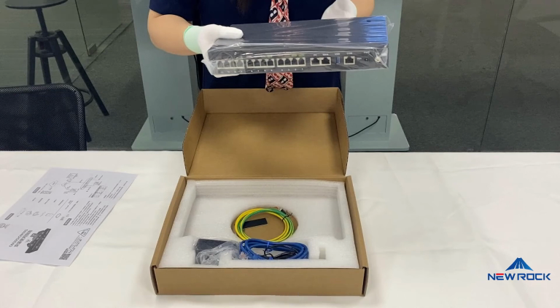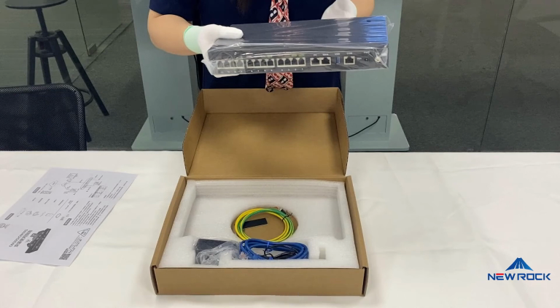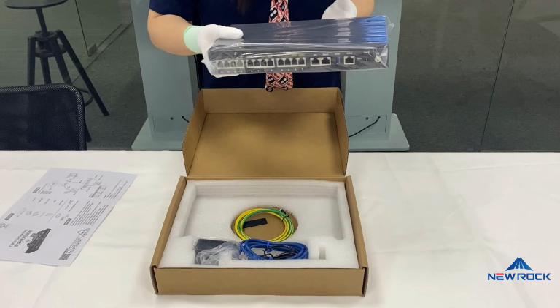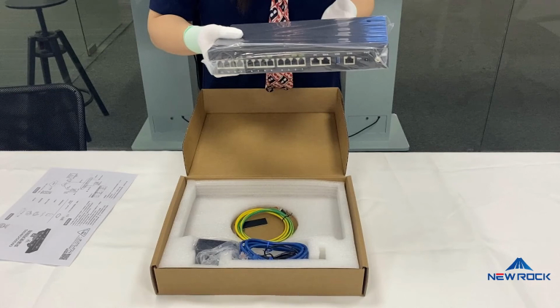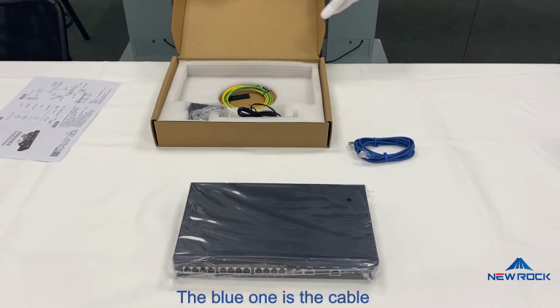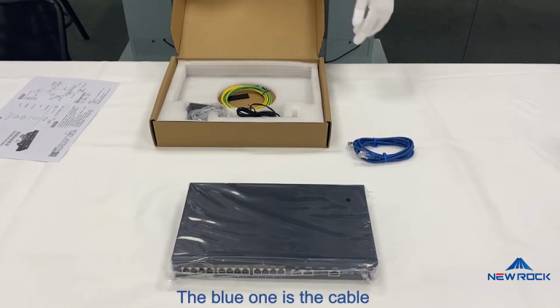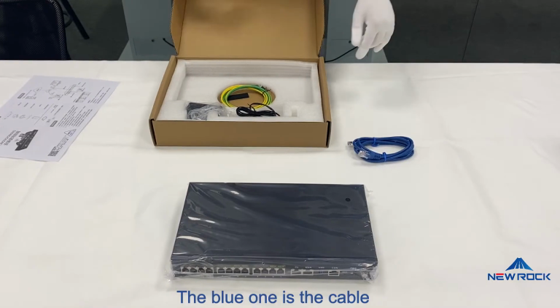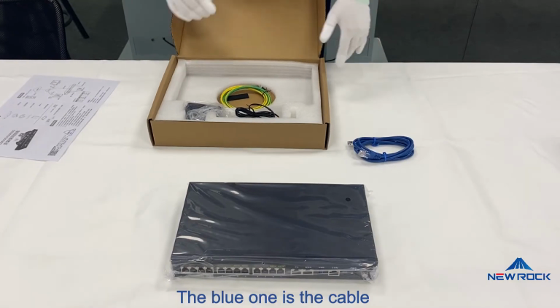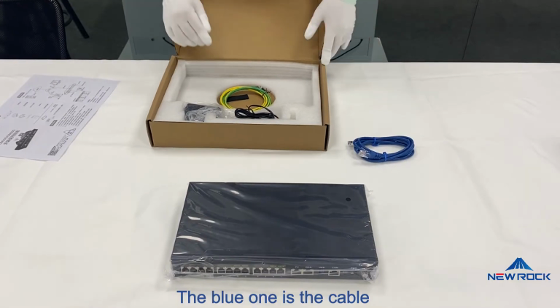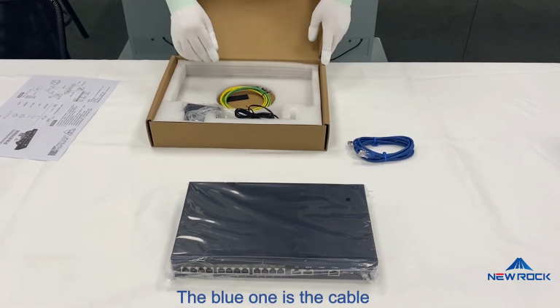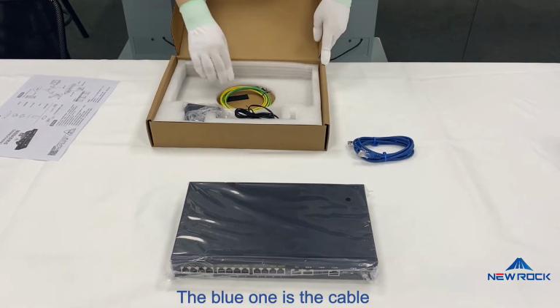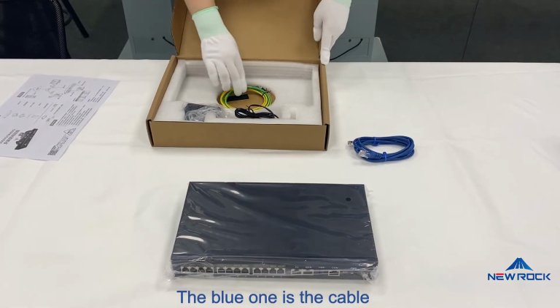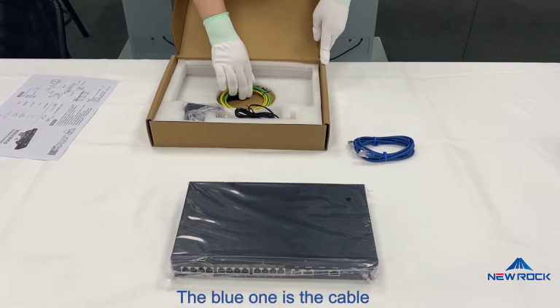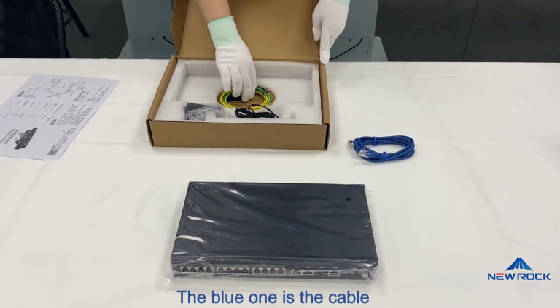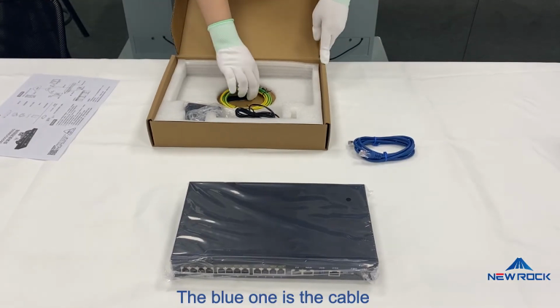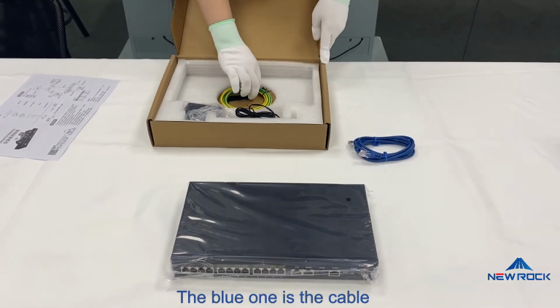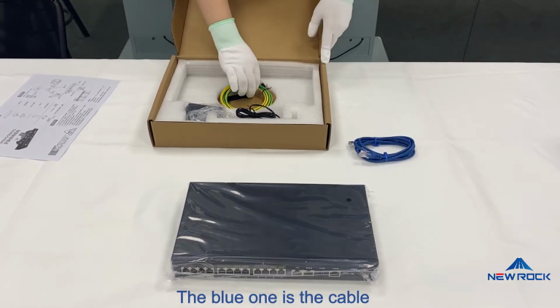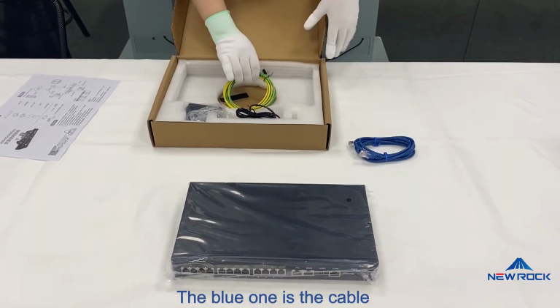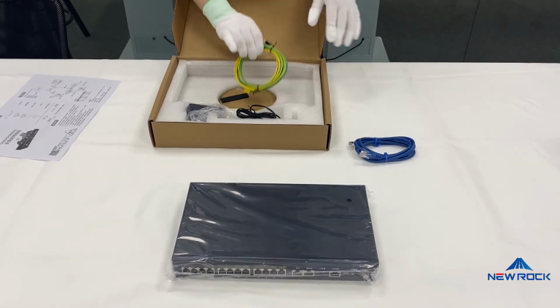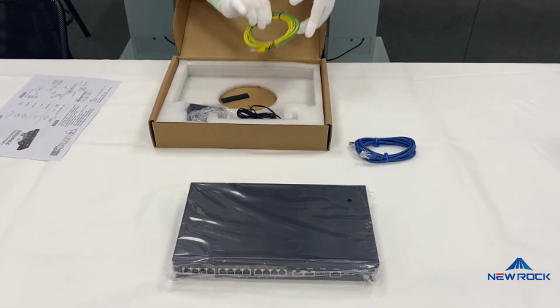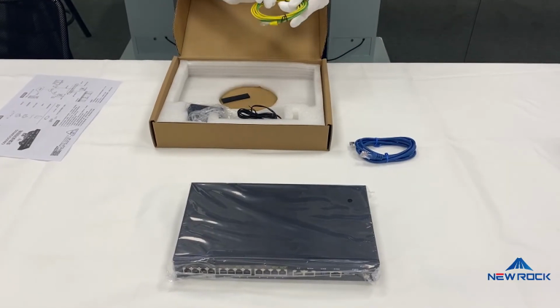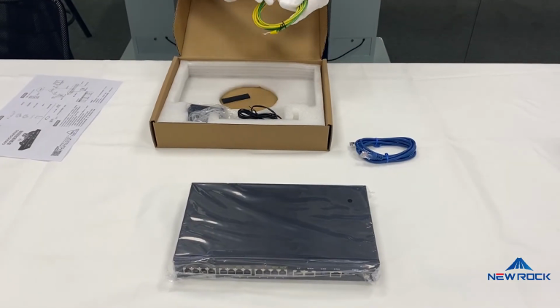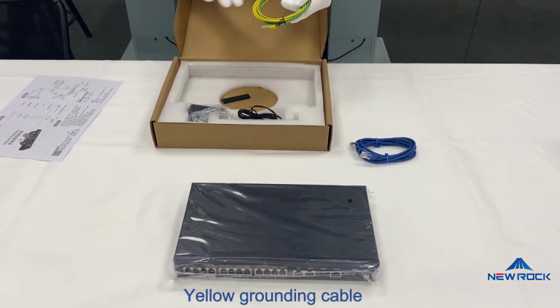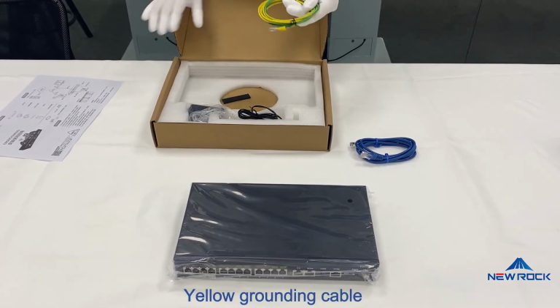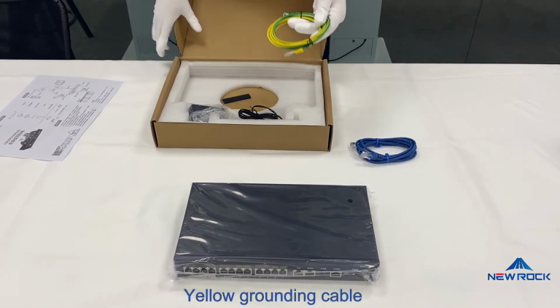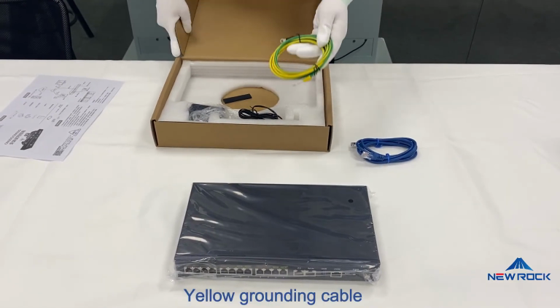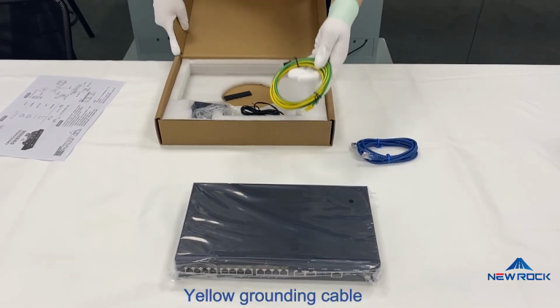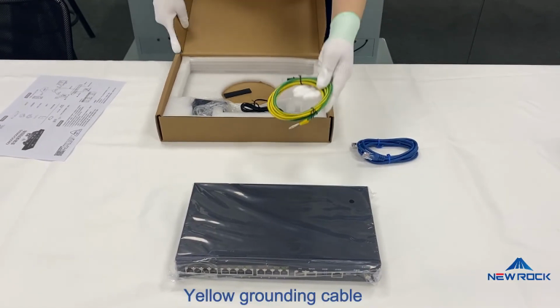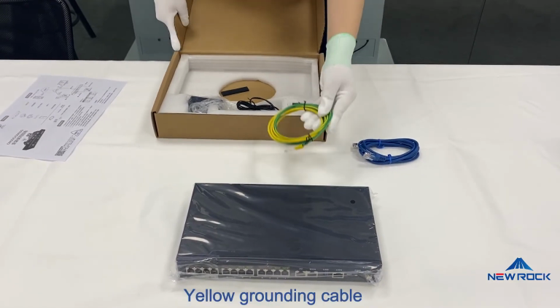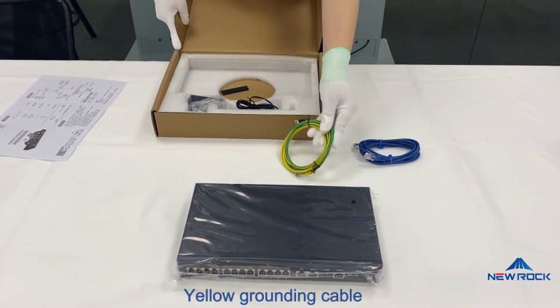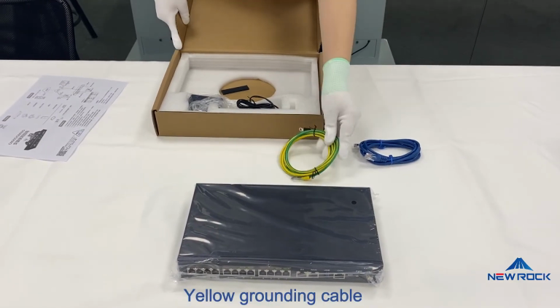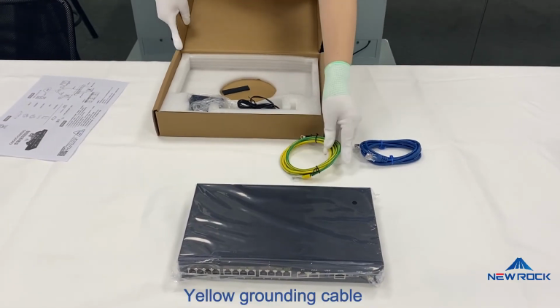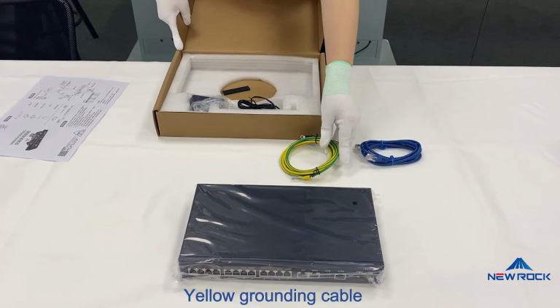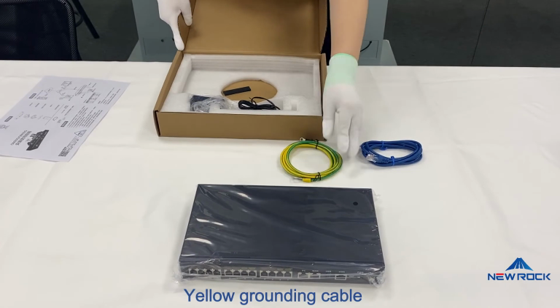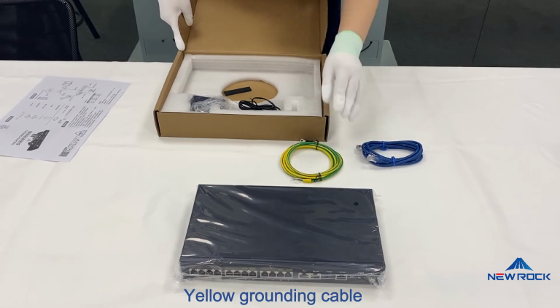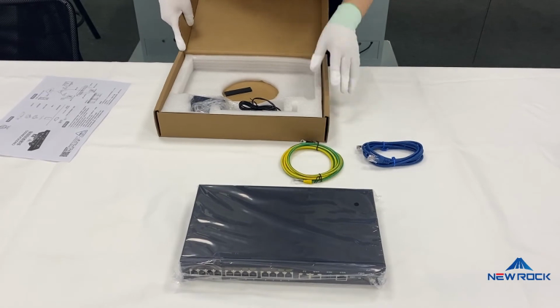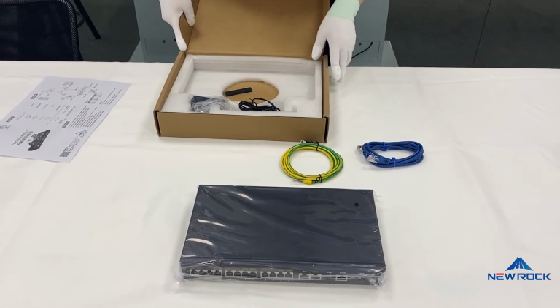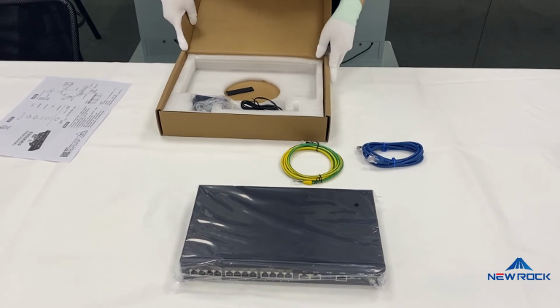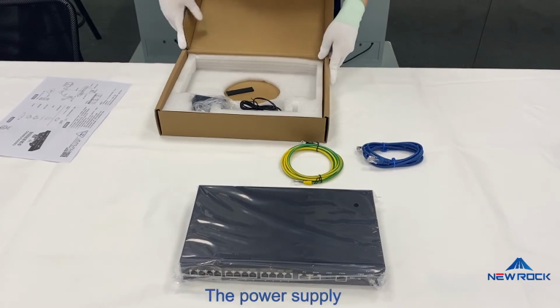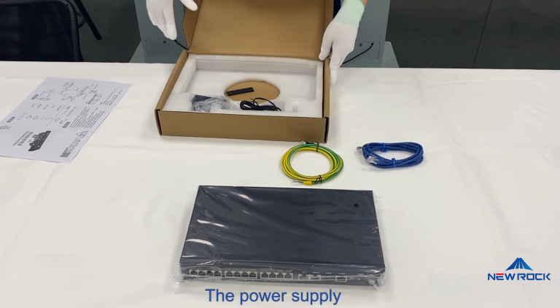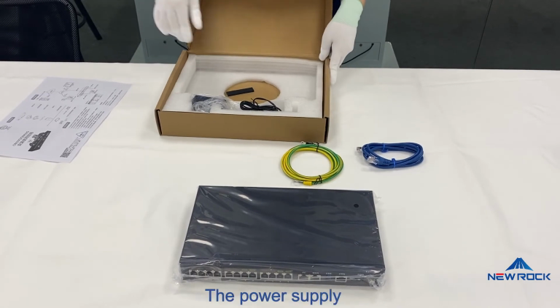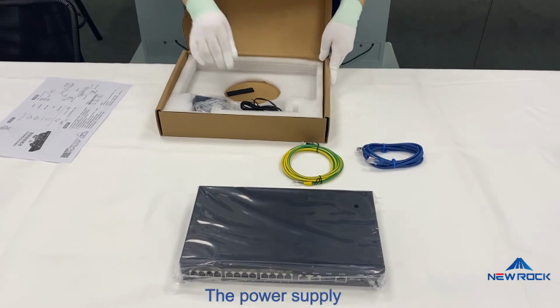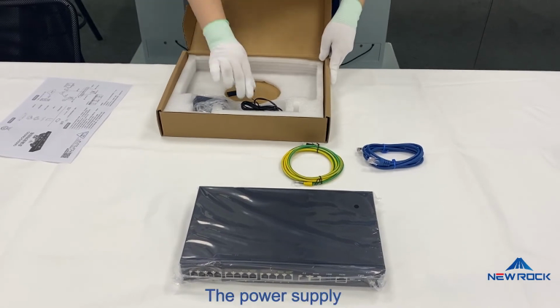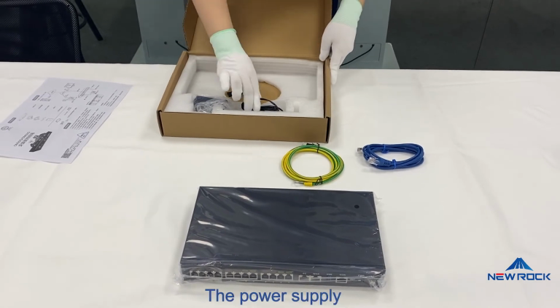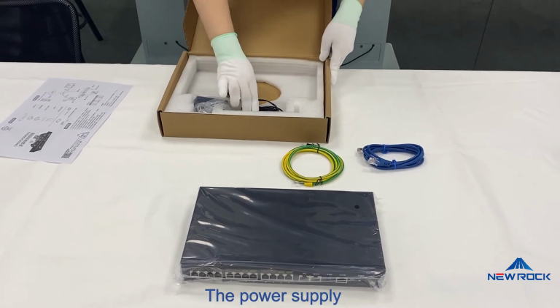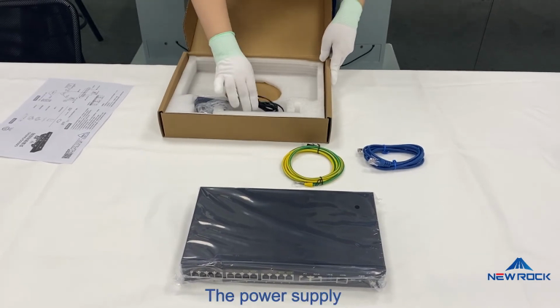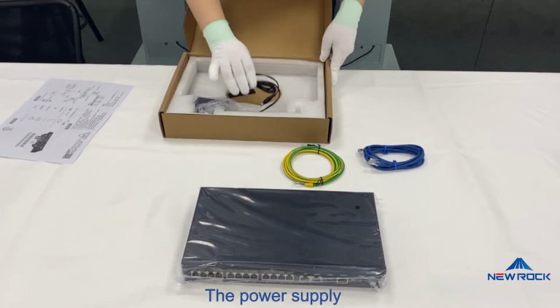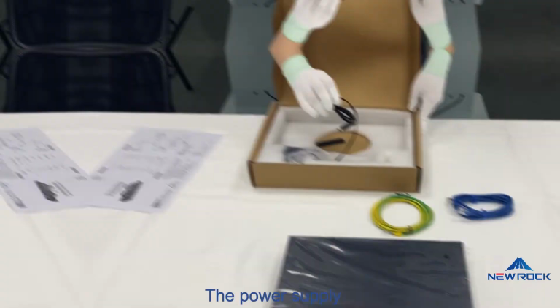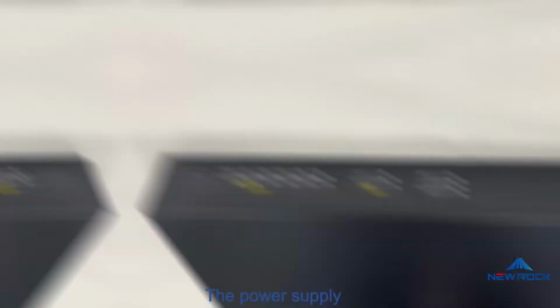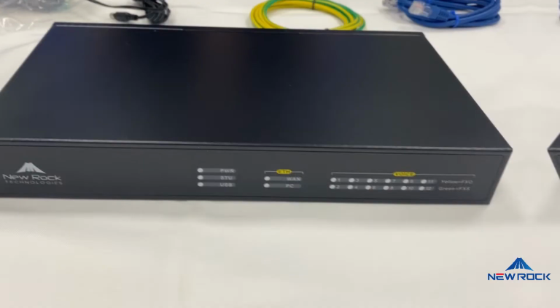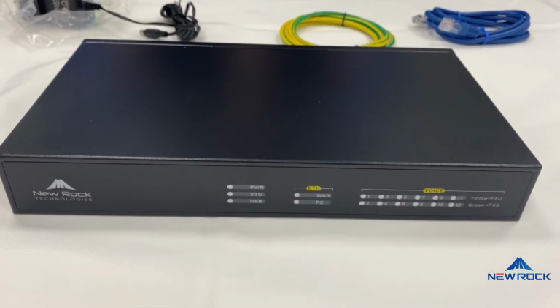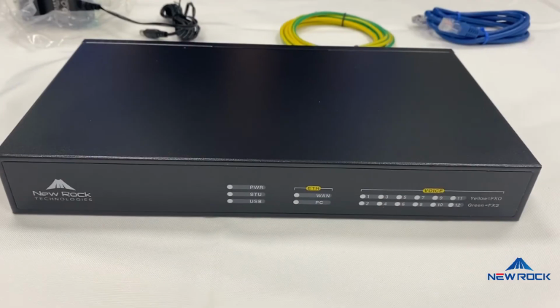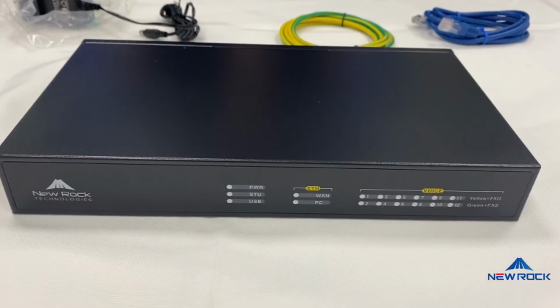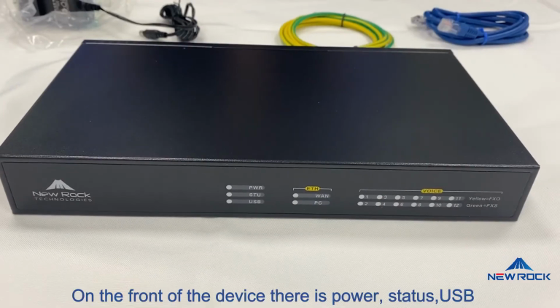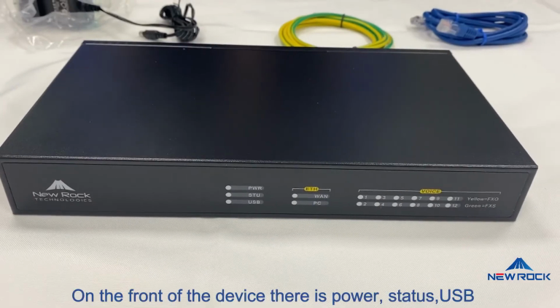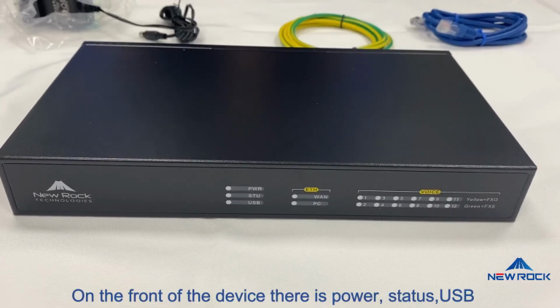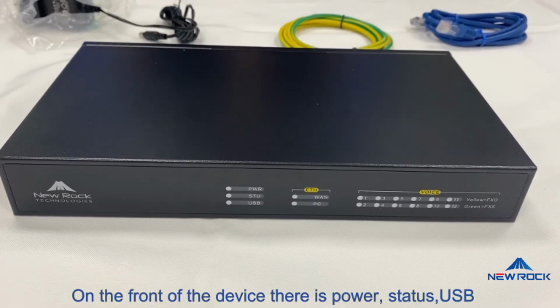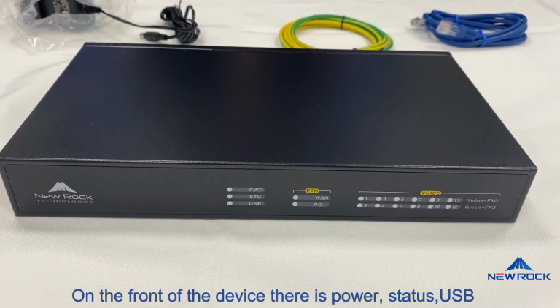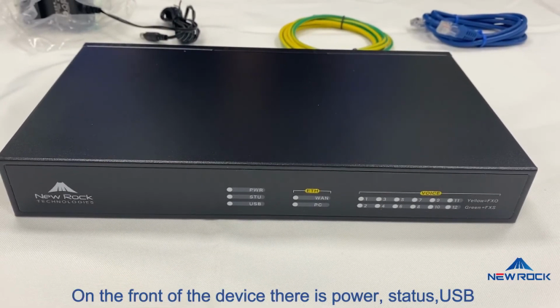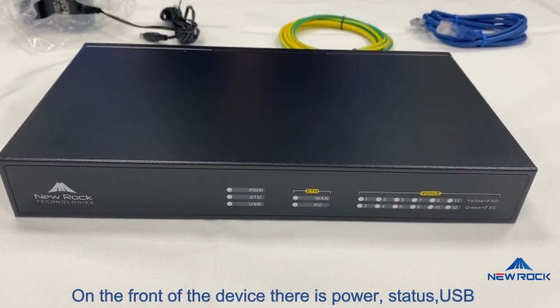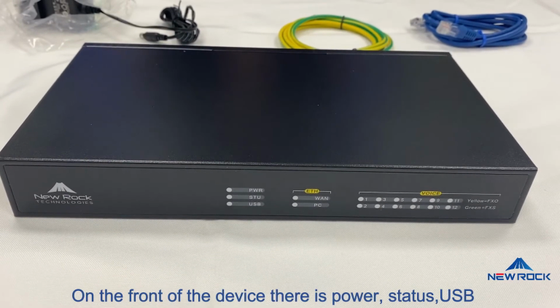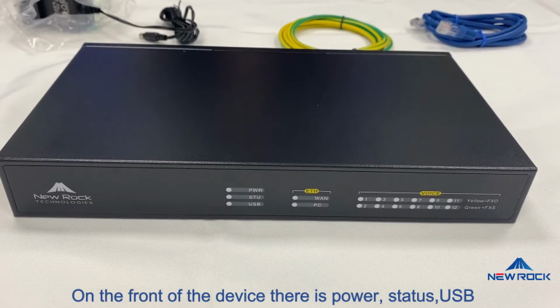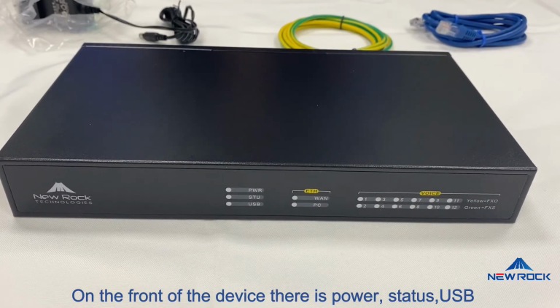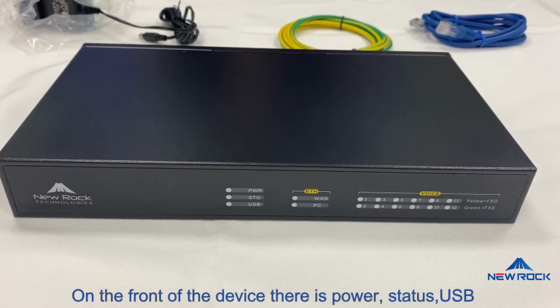The blue one is the cable. Yellow grounding cable. The power supply.